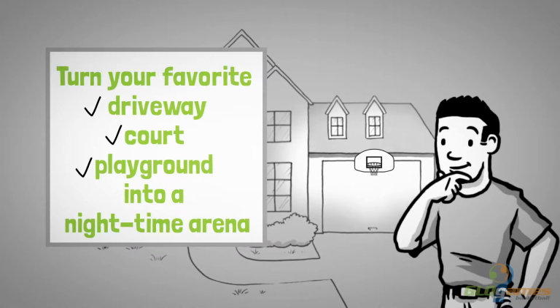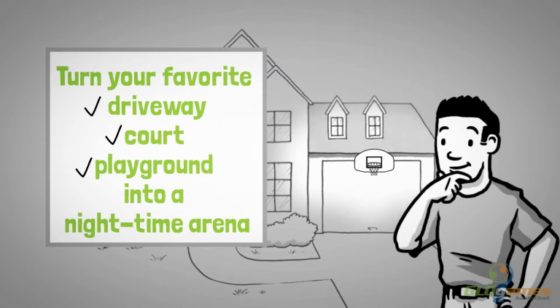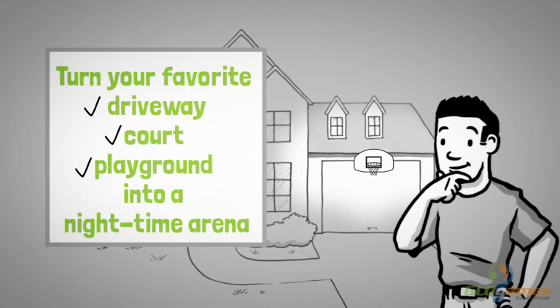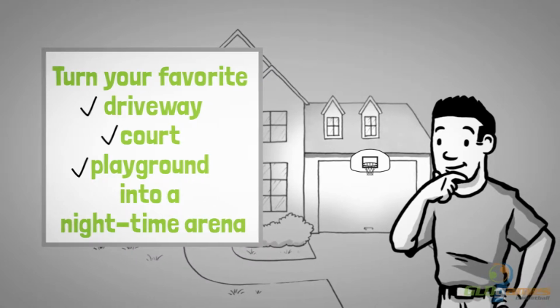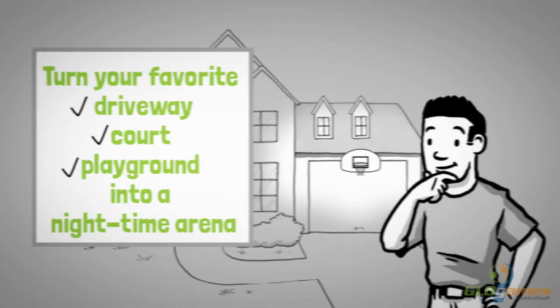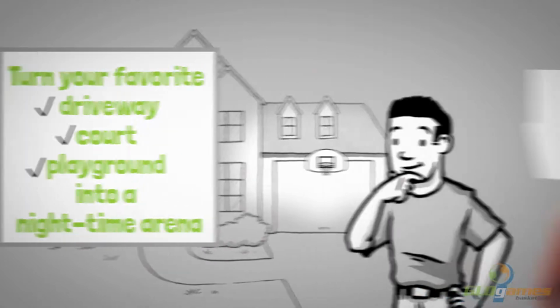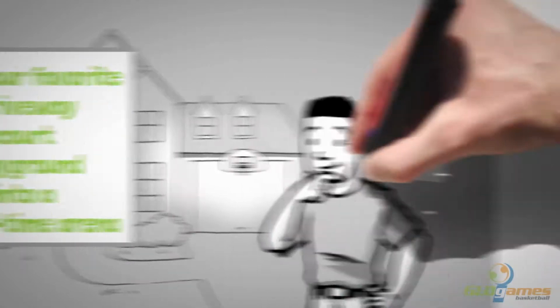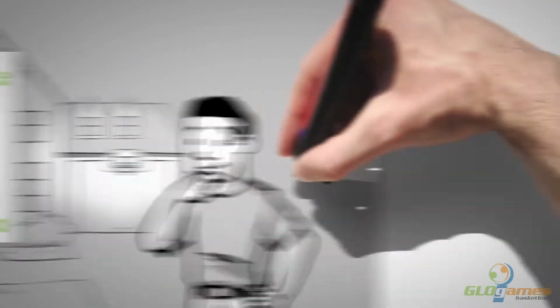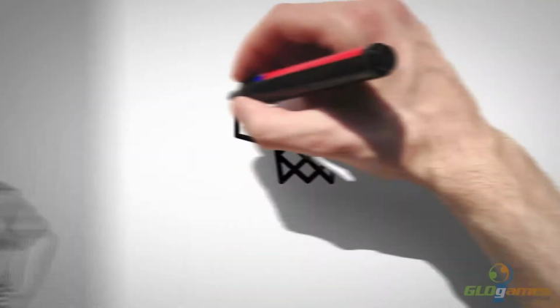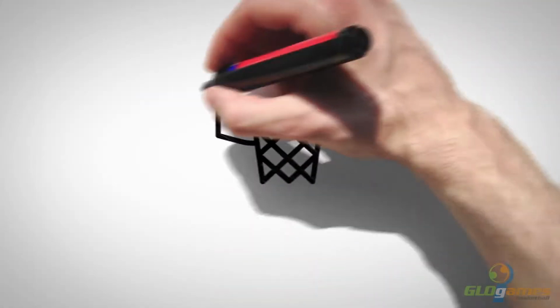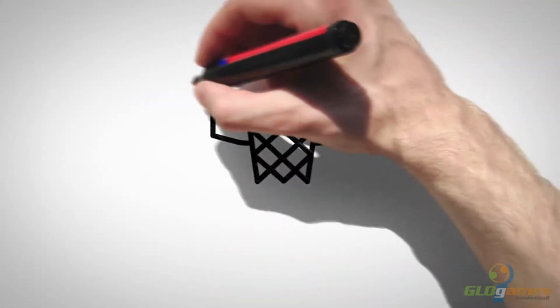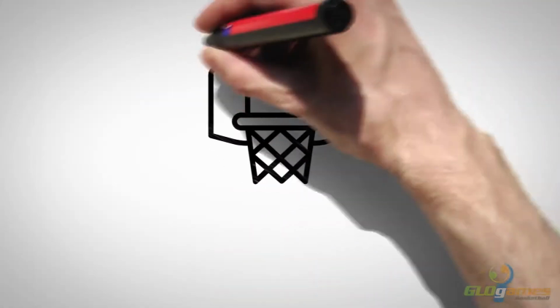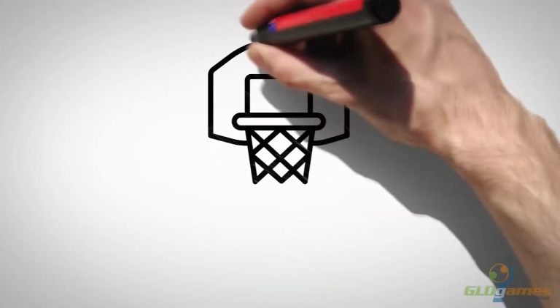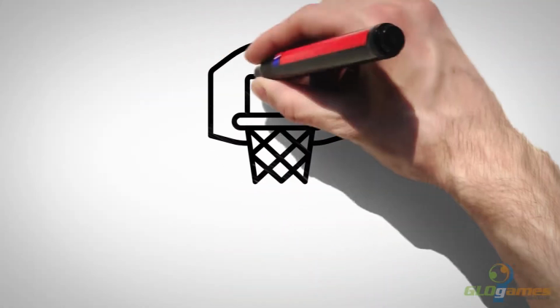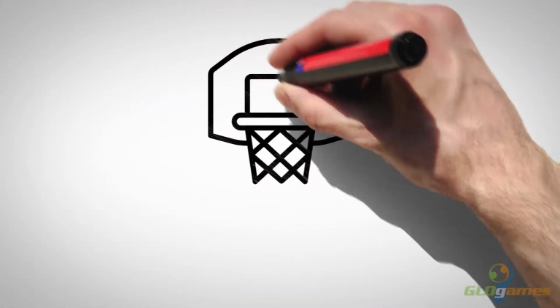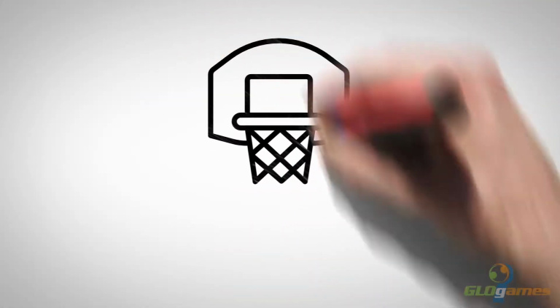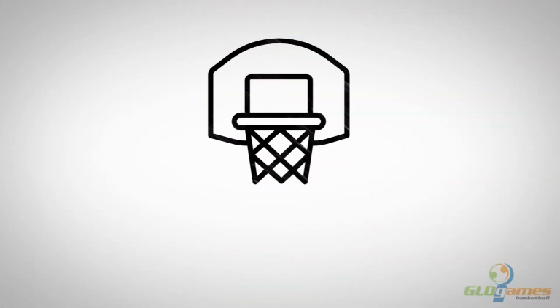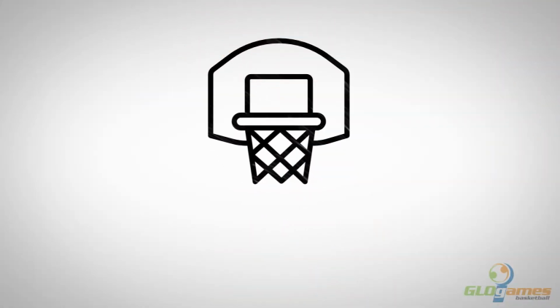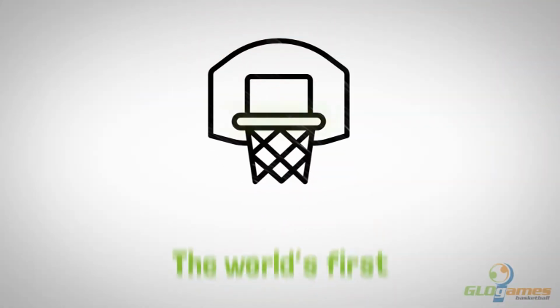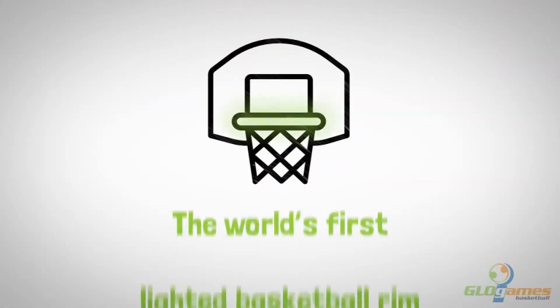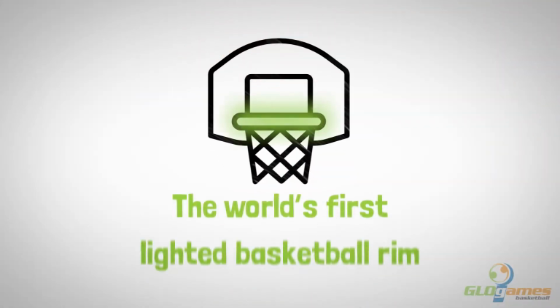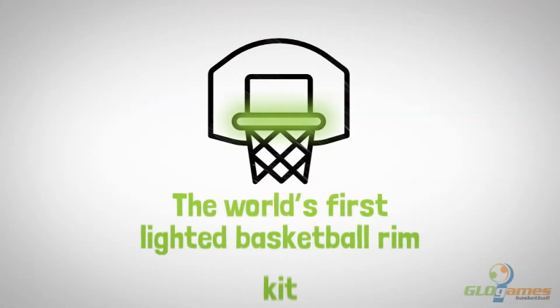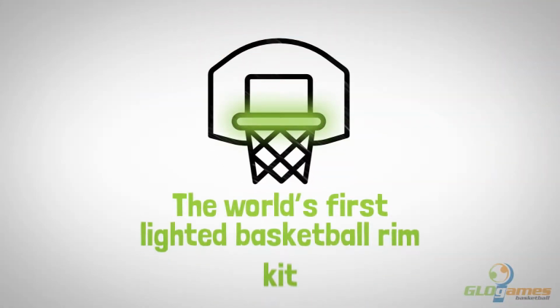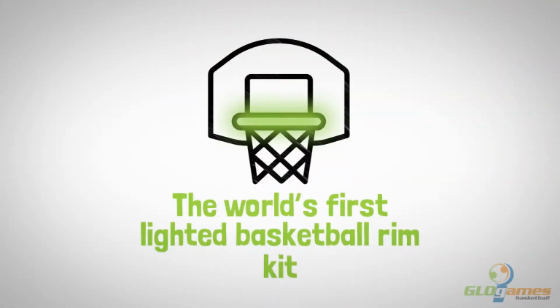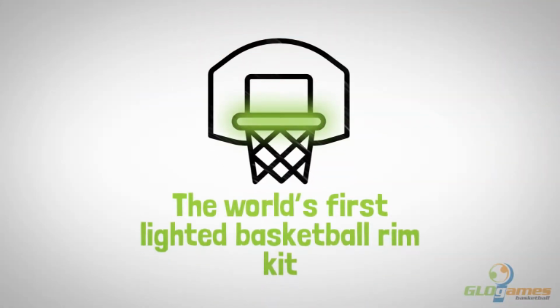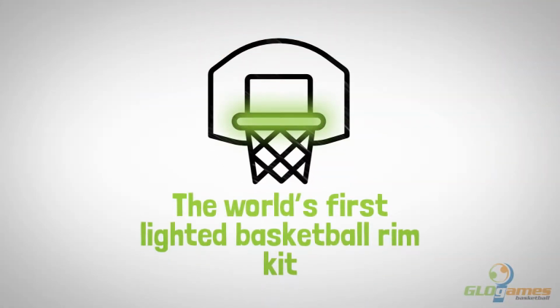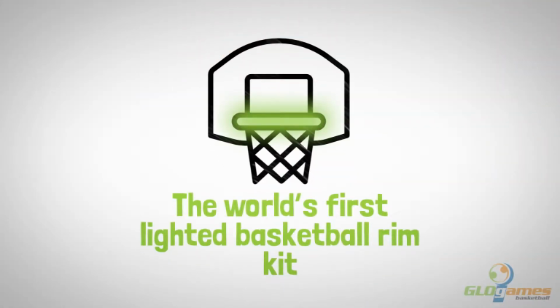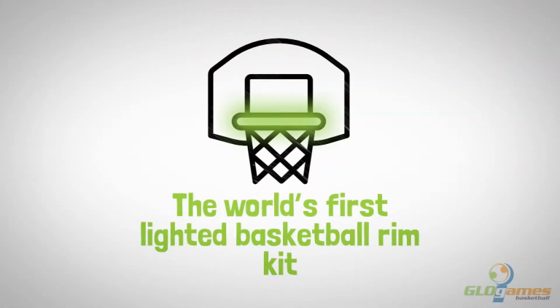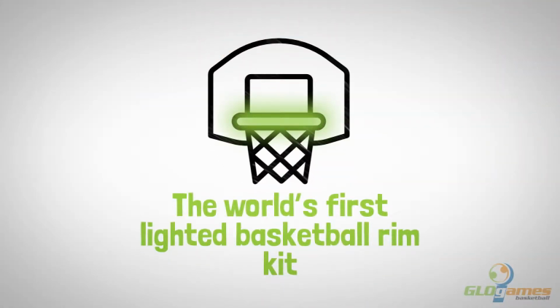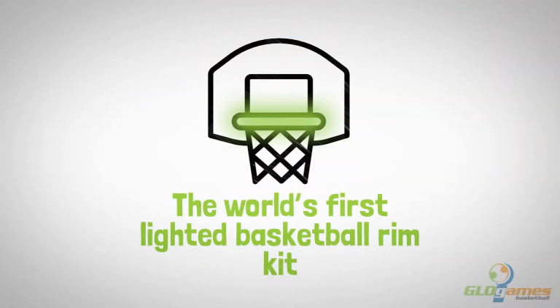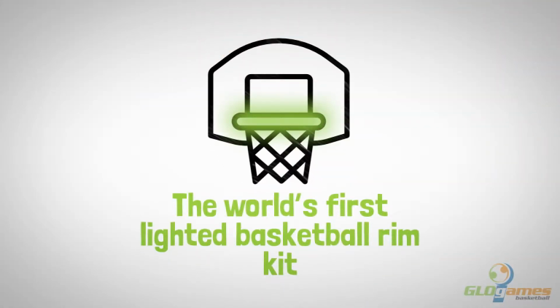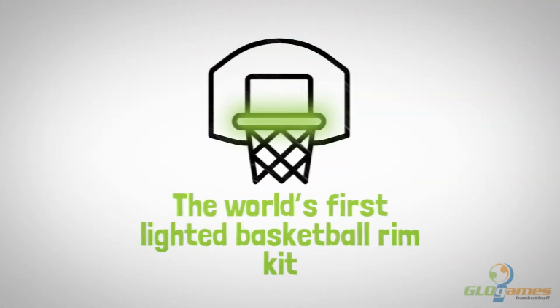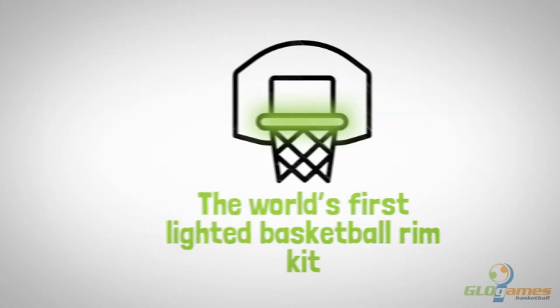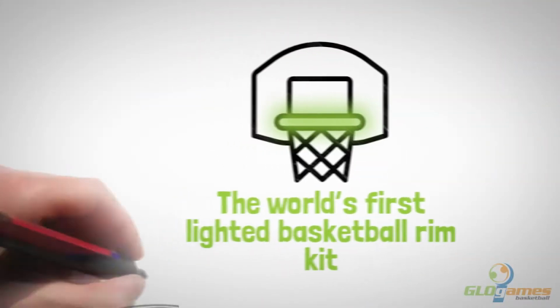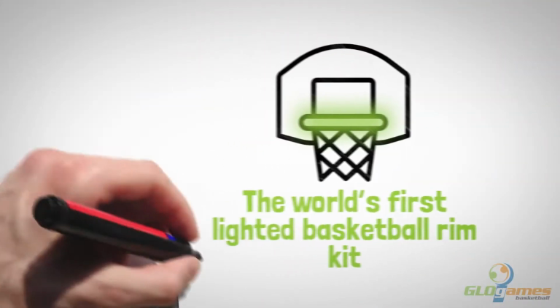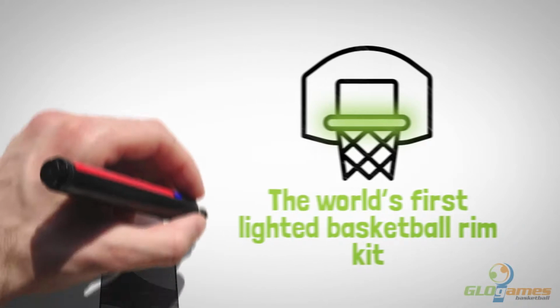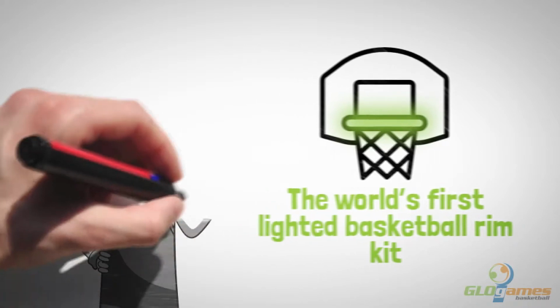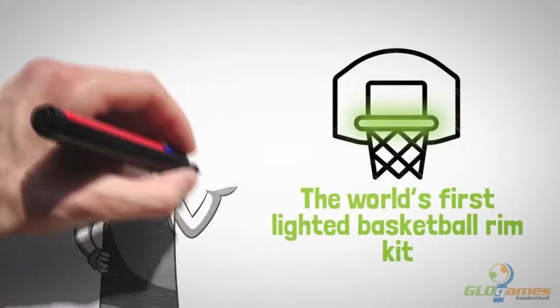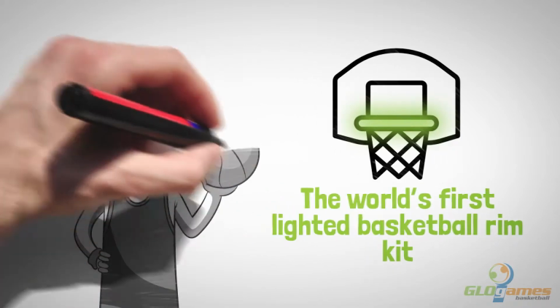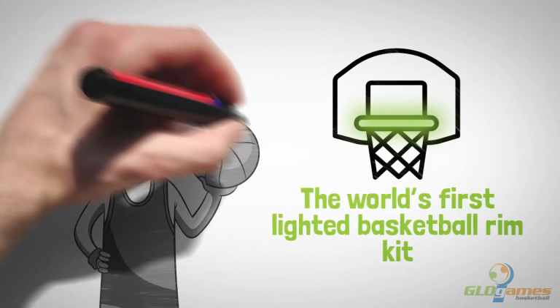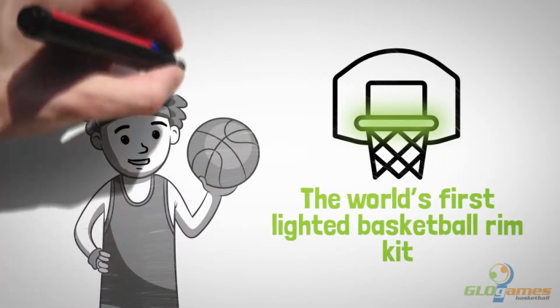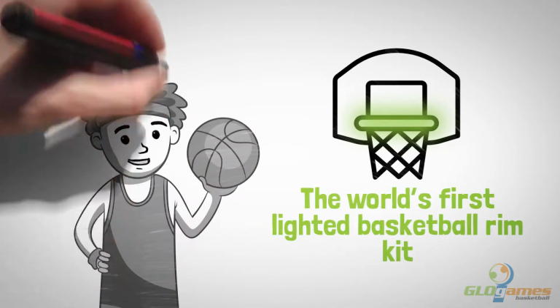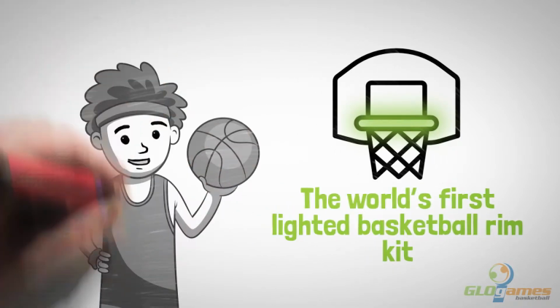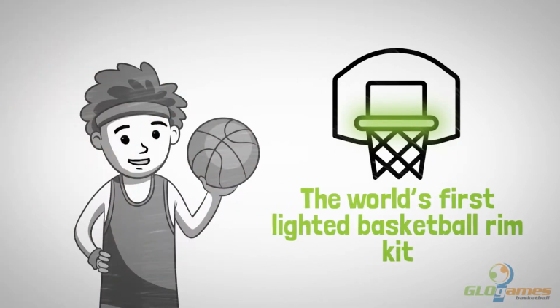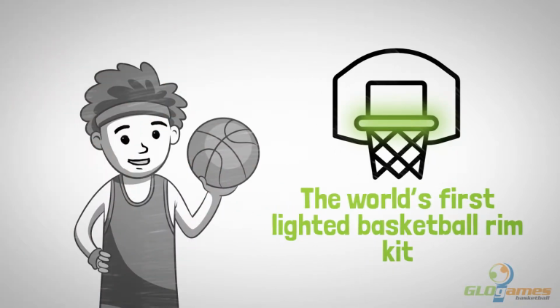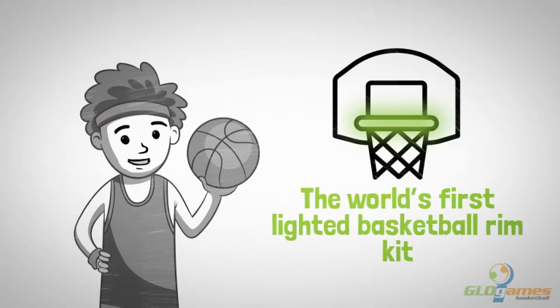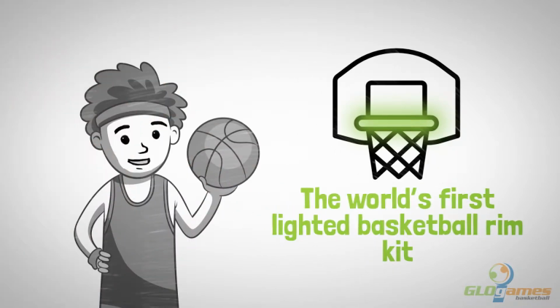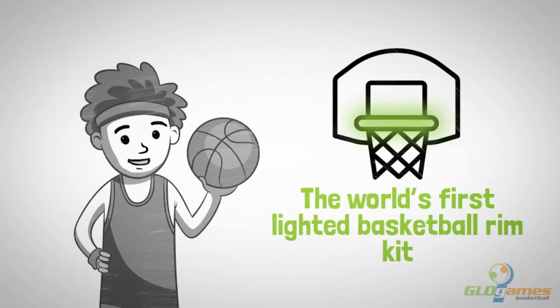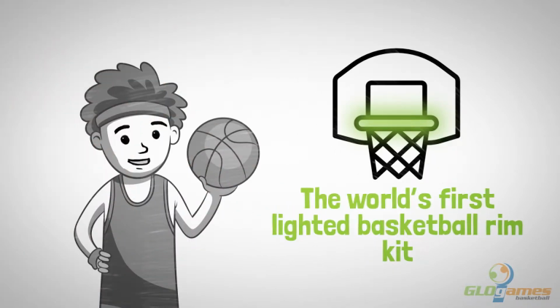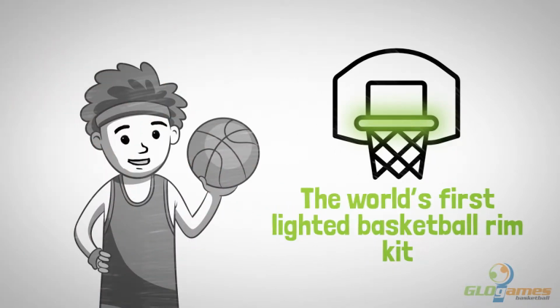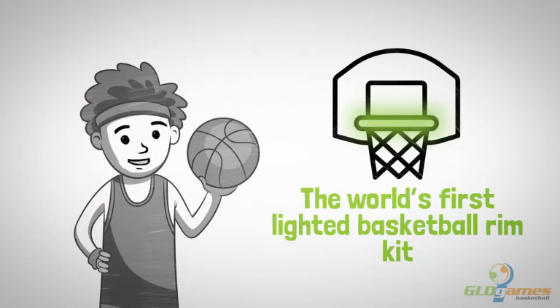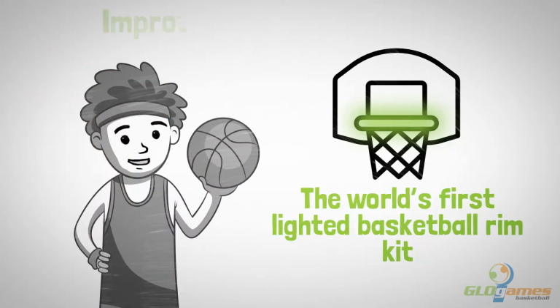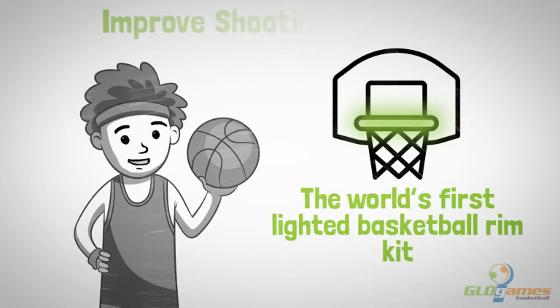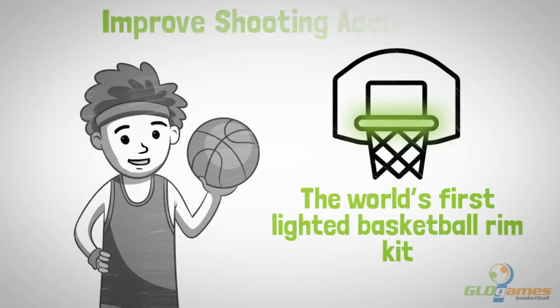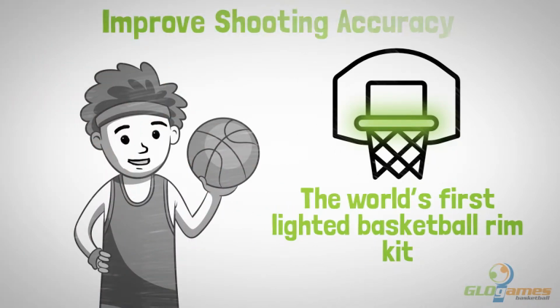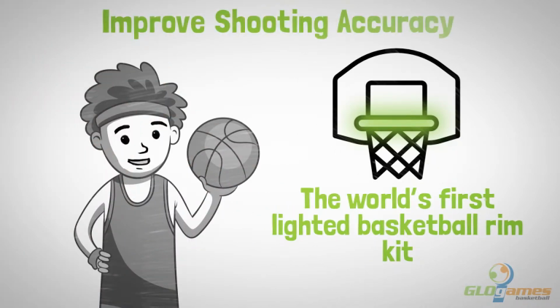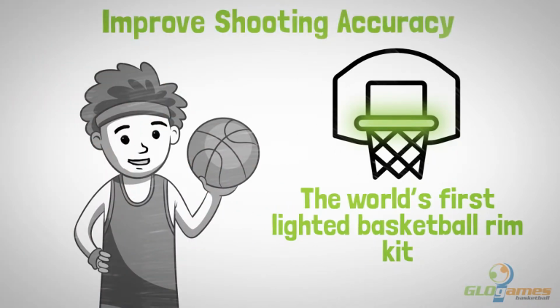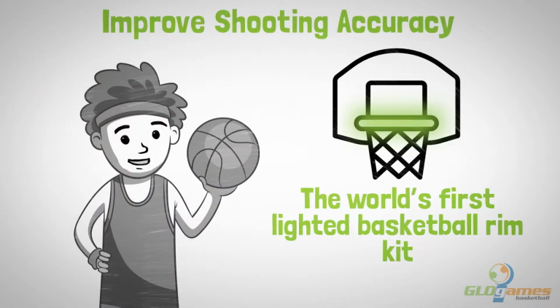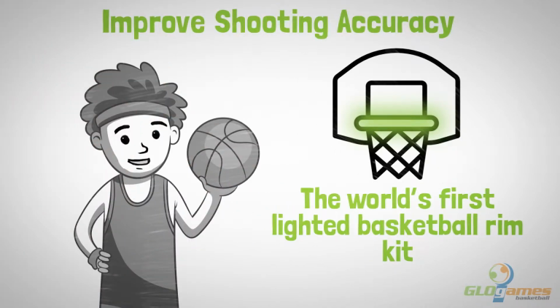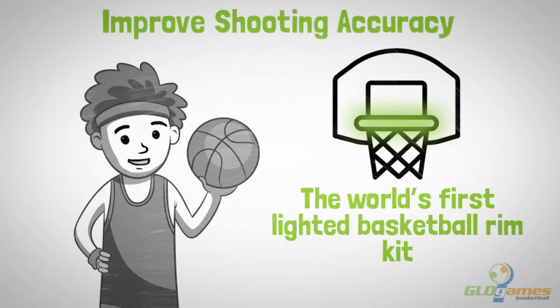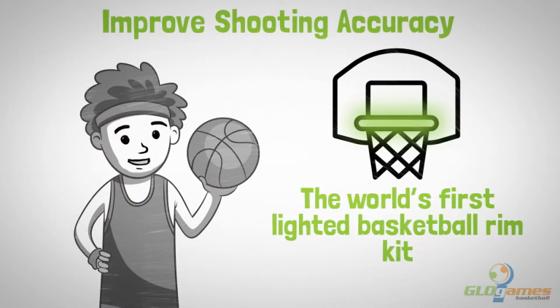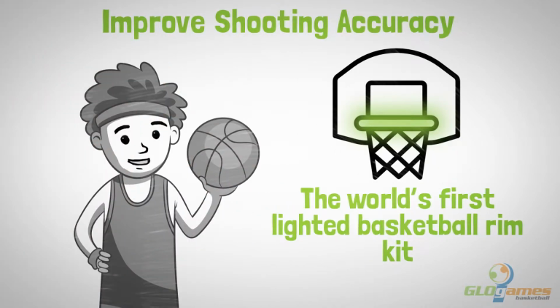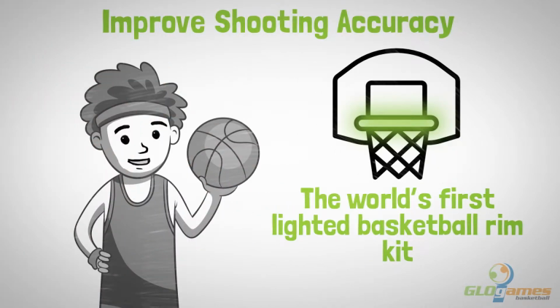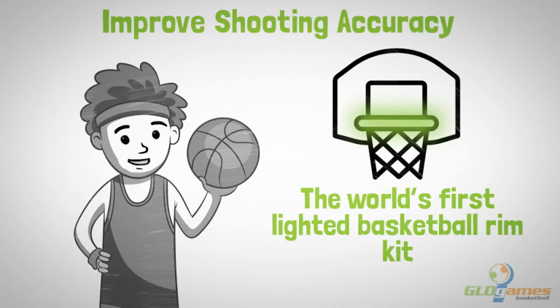Light it up is the world's first lighted basketball rim kit. It is a great training aid for your son or daughter to improve their shooting accuracy.